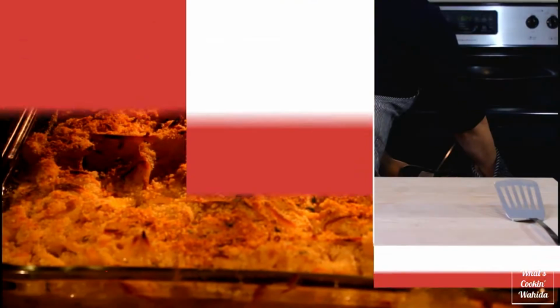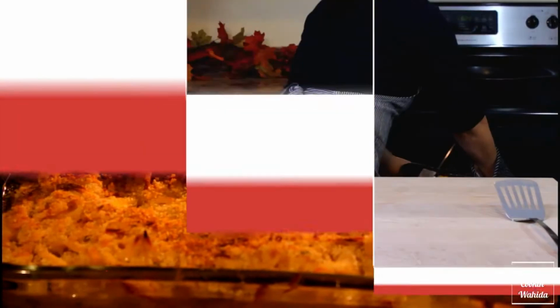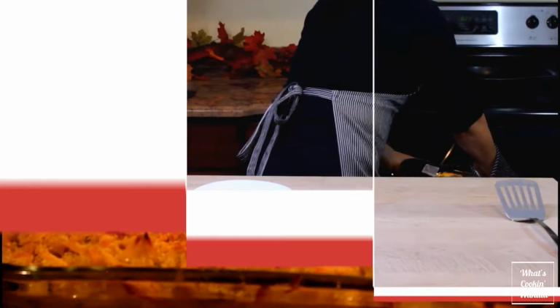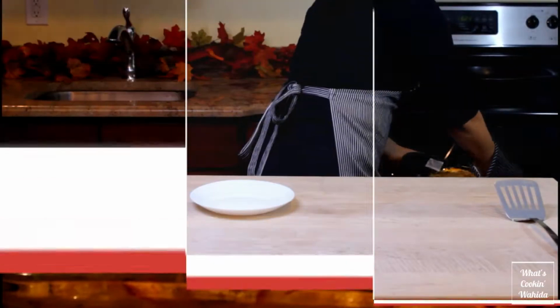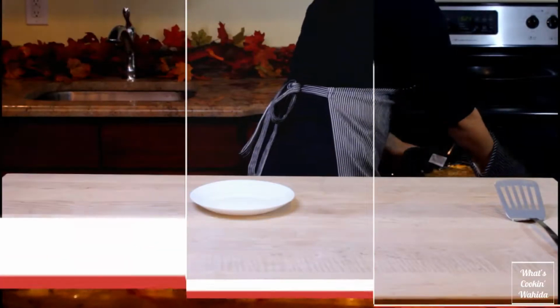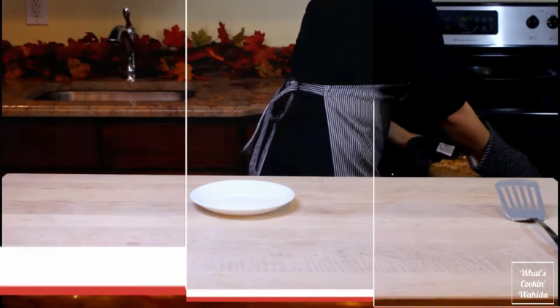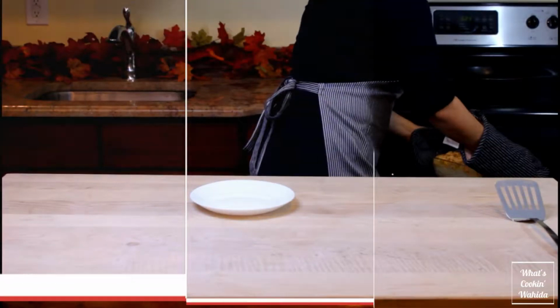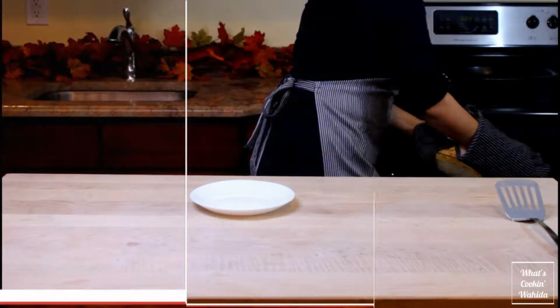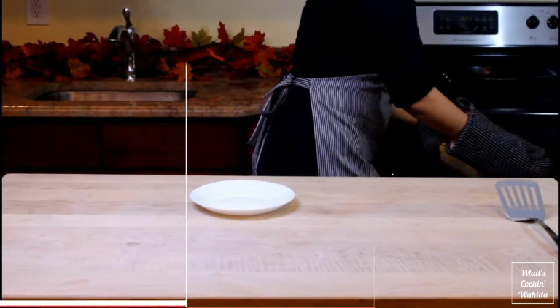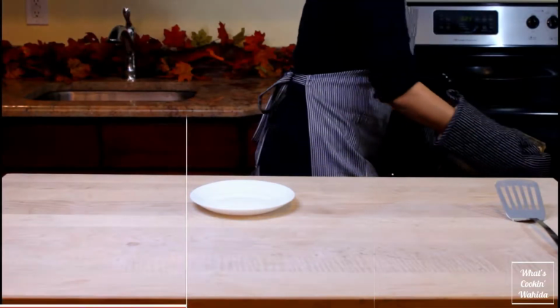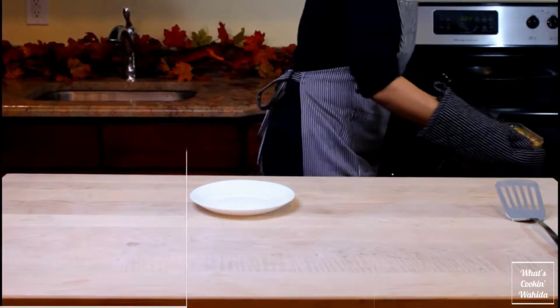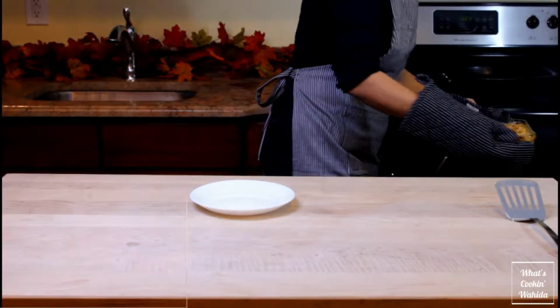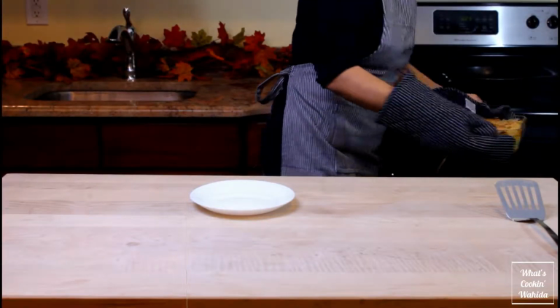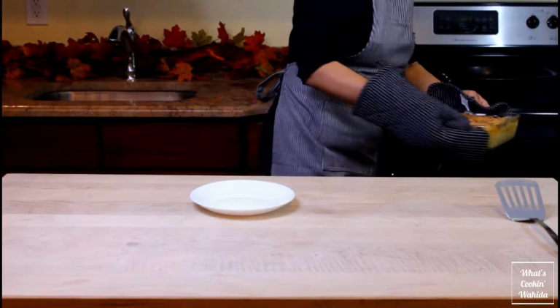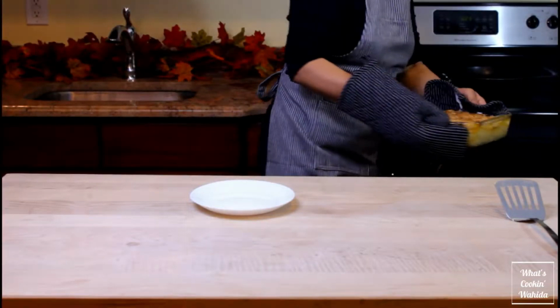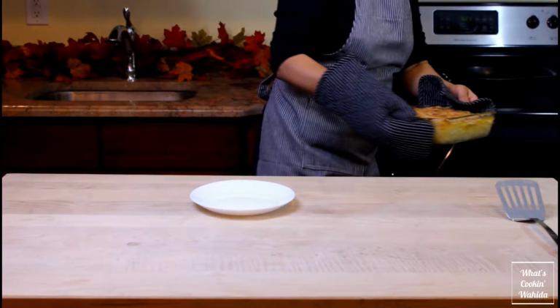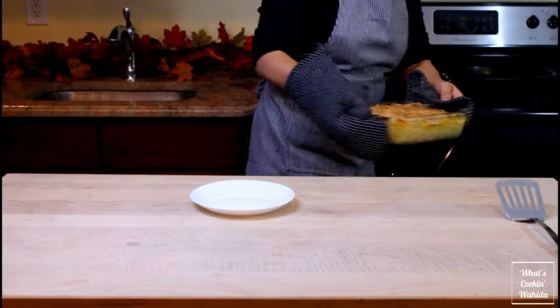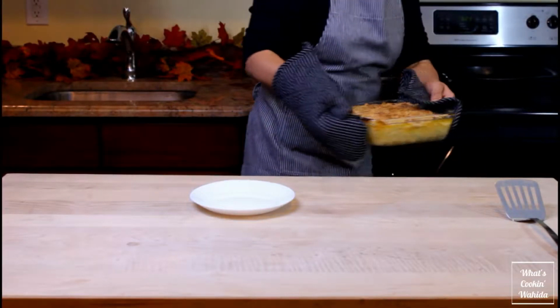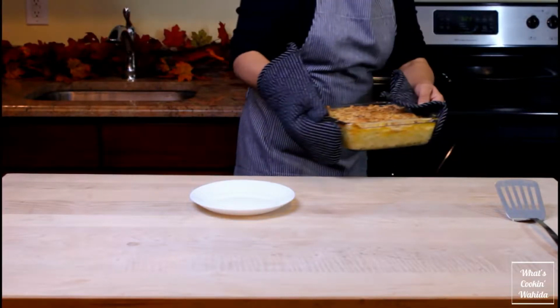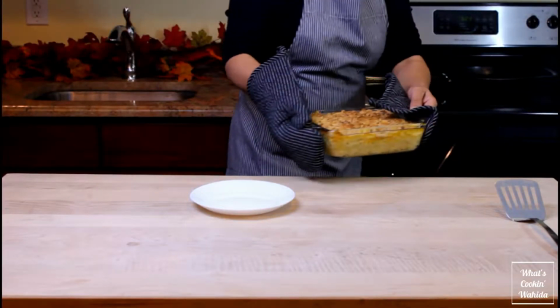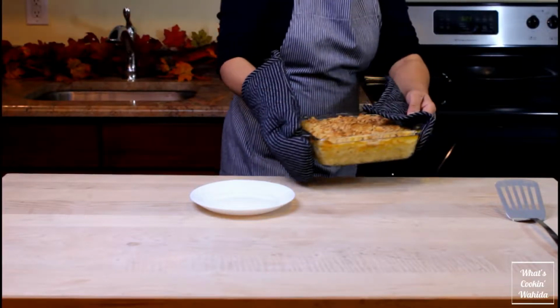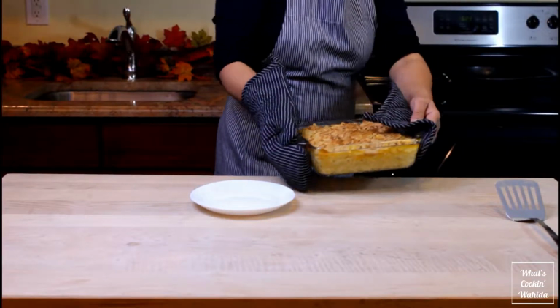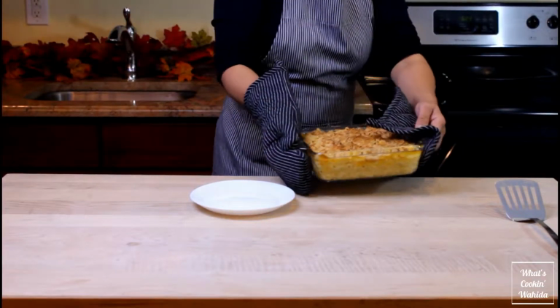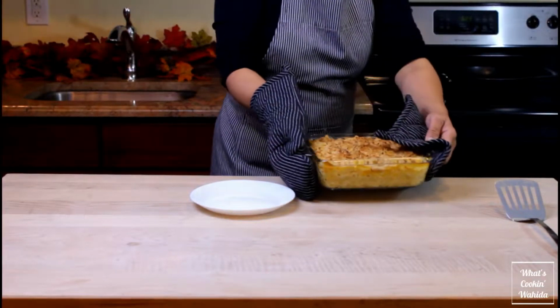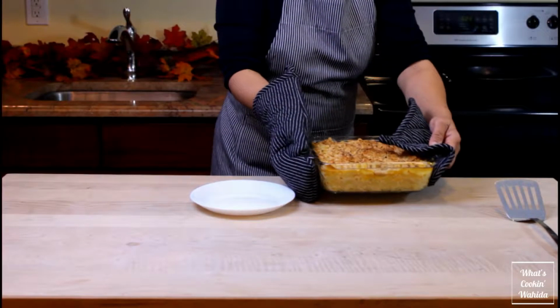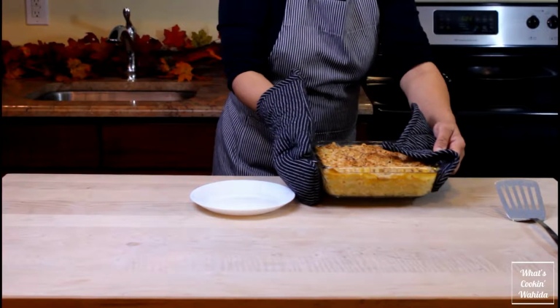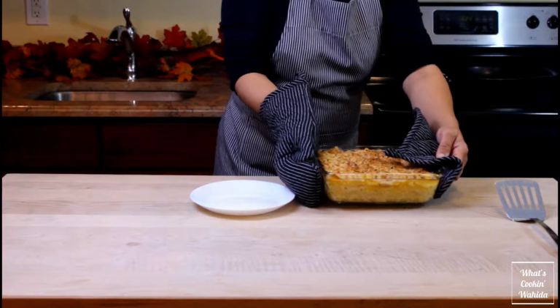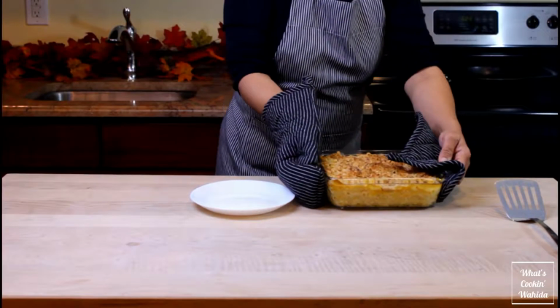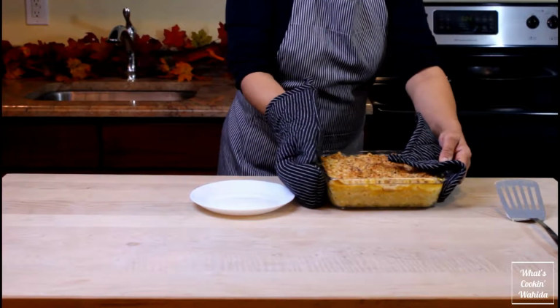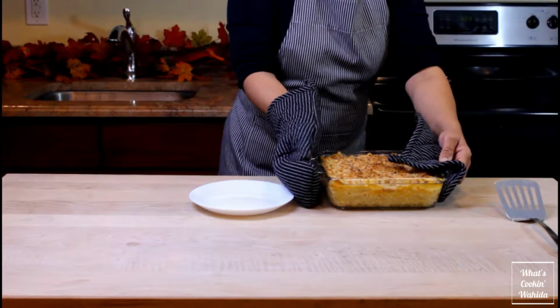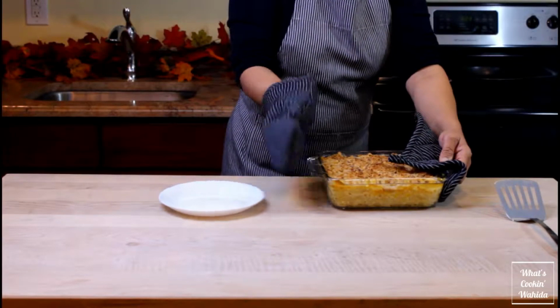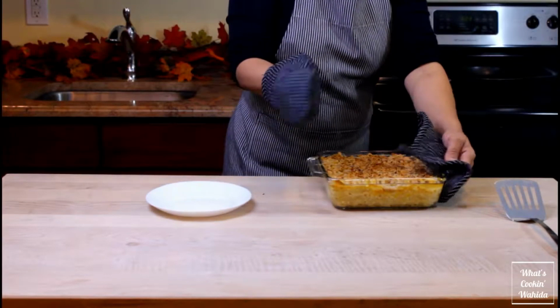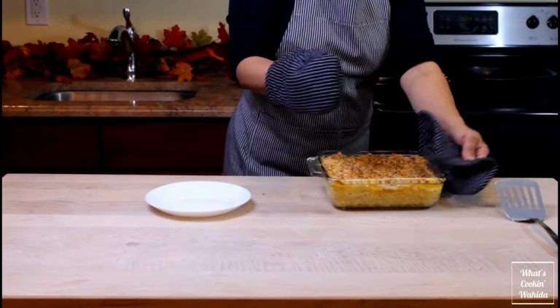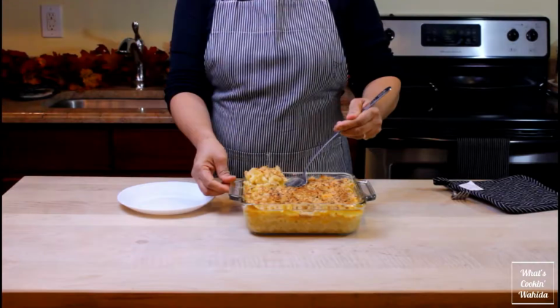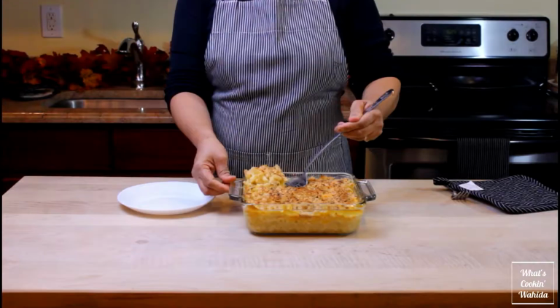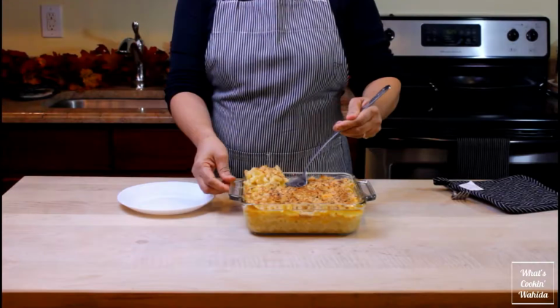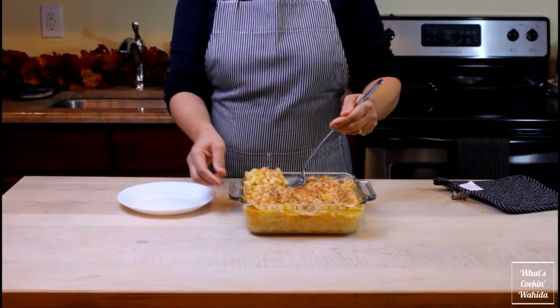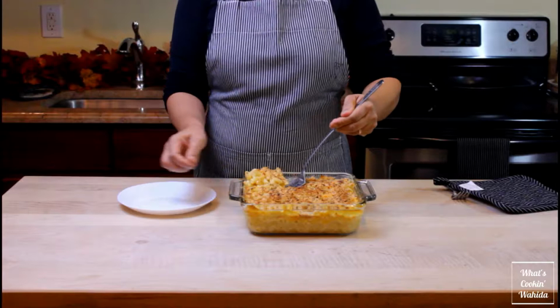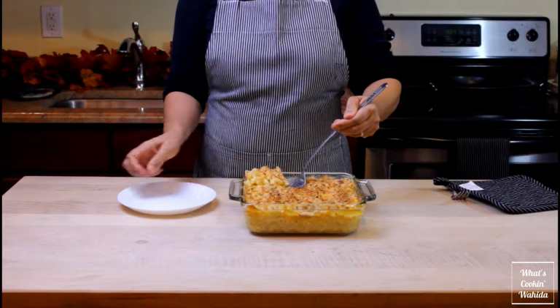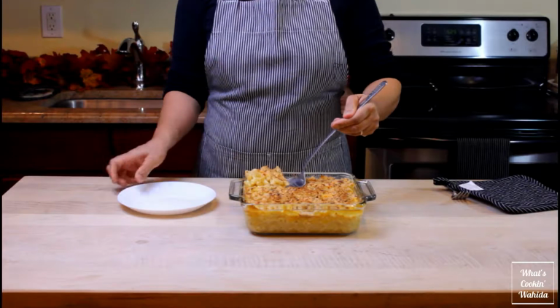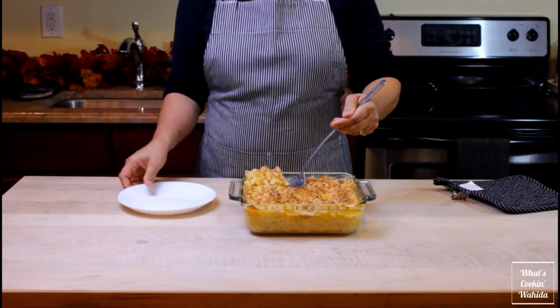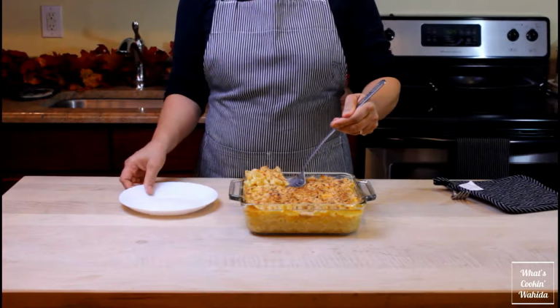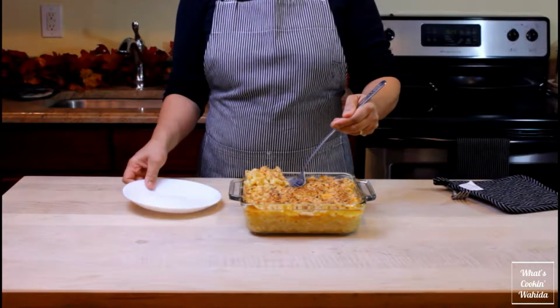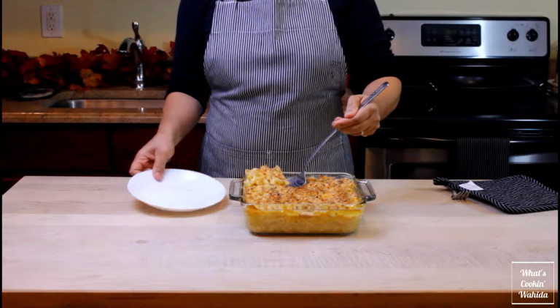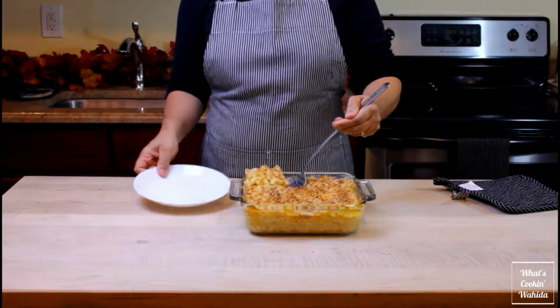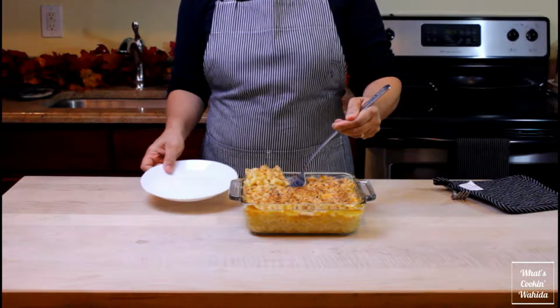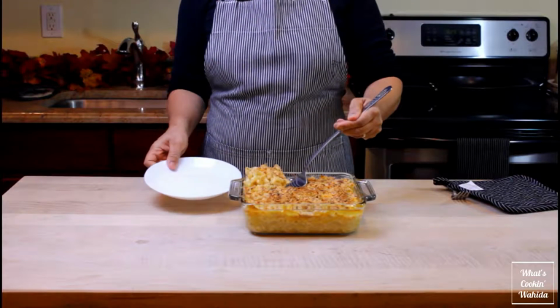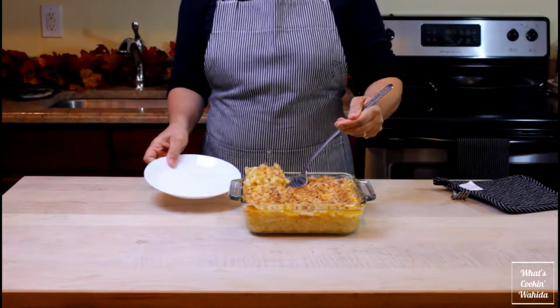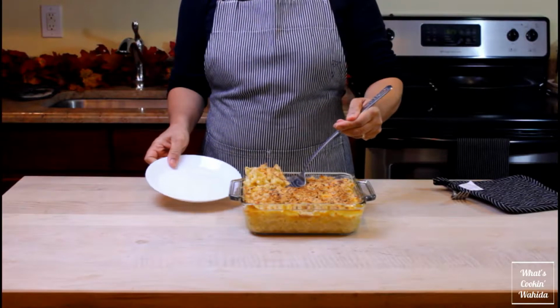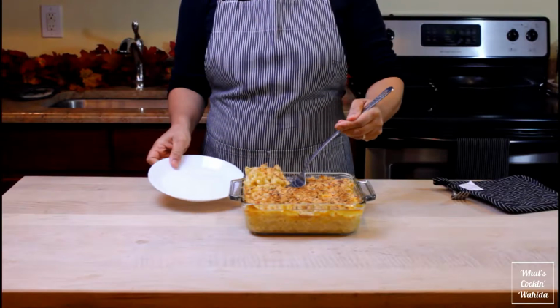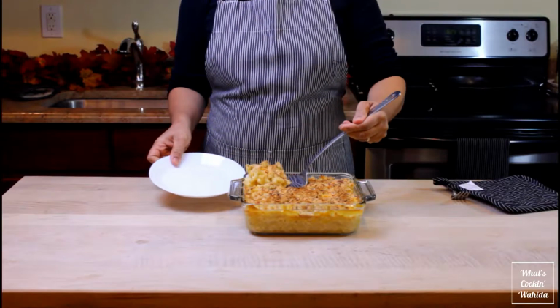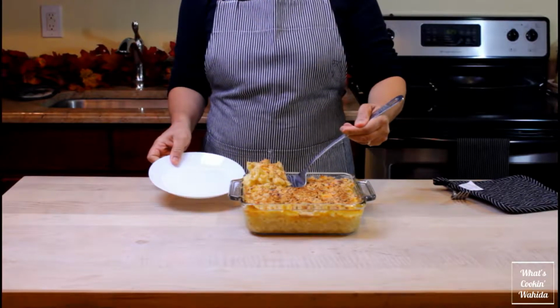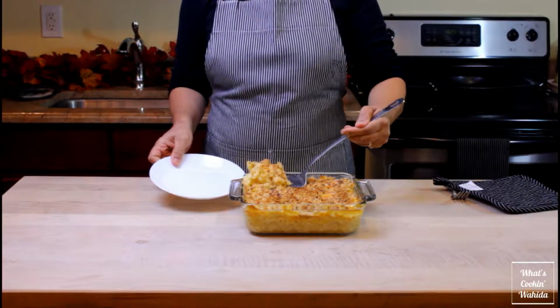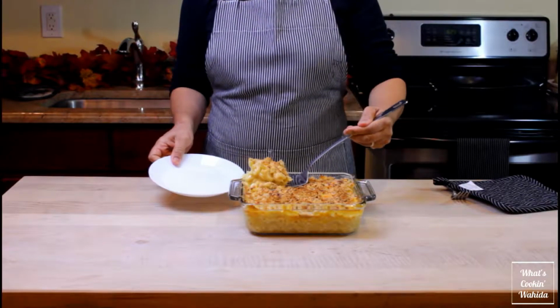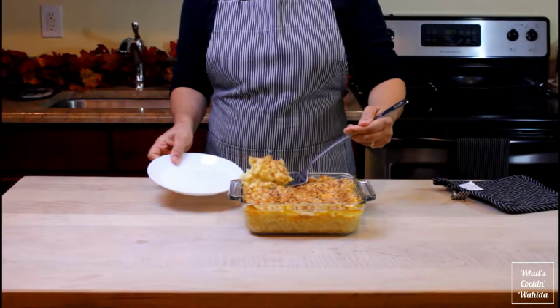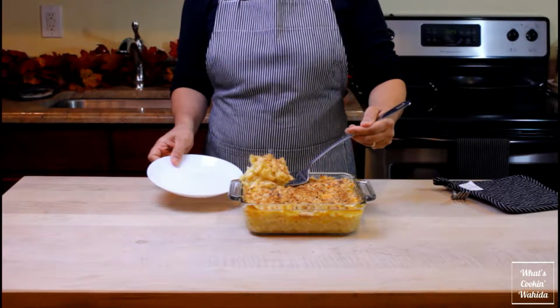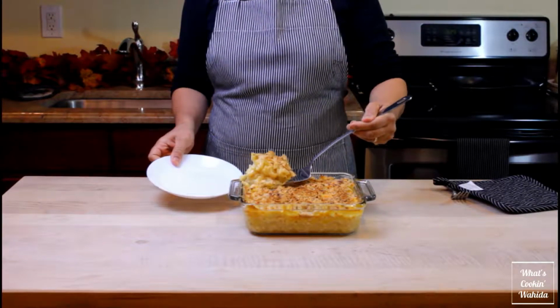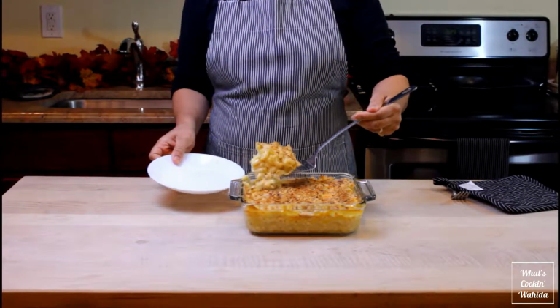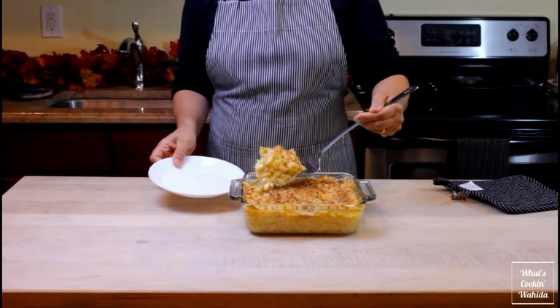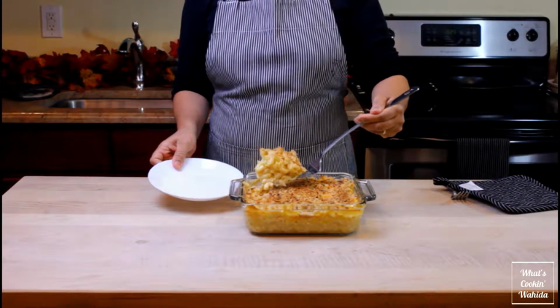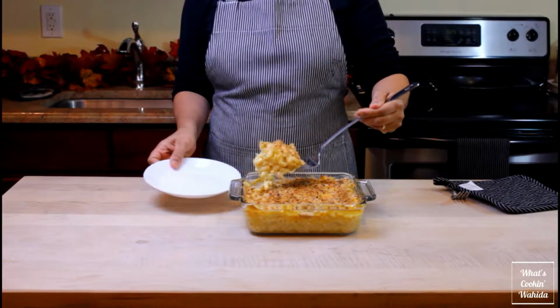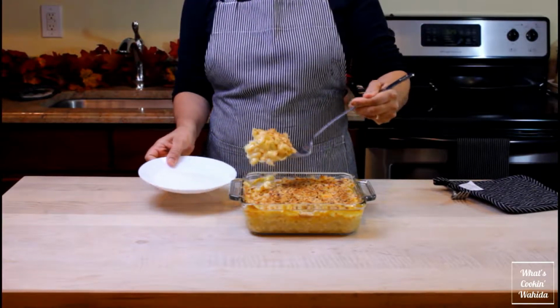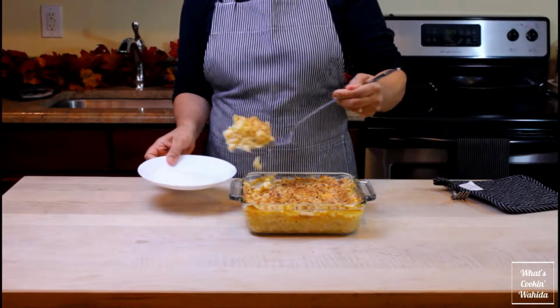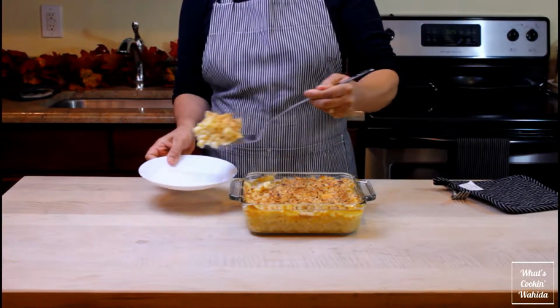Your baked mac and cheese is ready to serve. Be very careful — it is extremely hot.